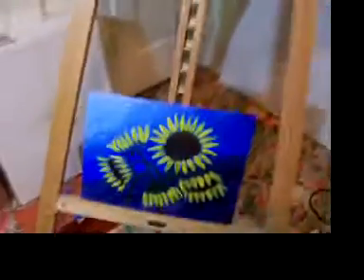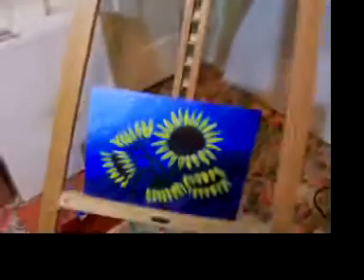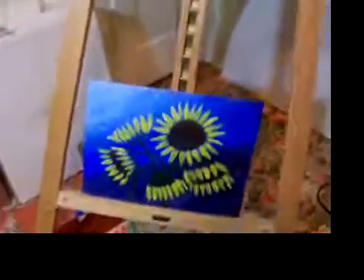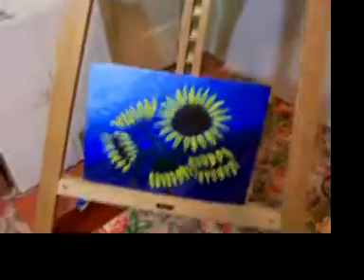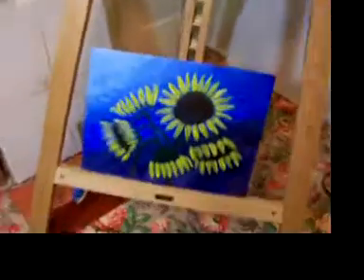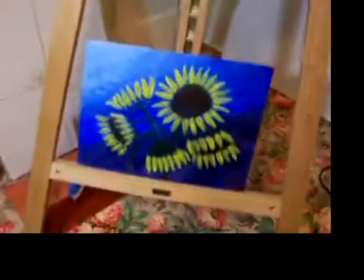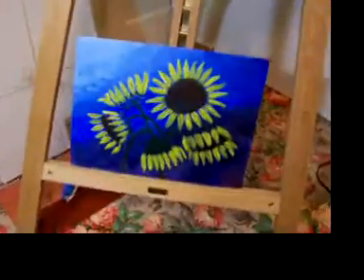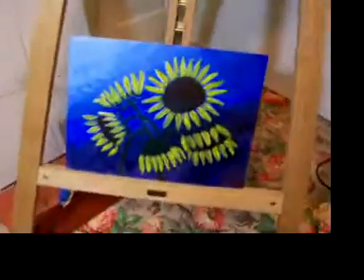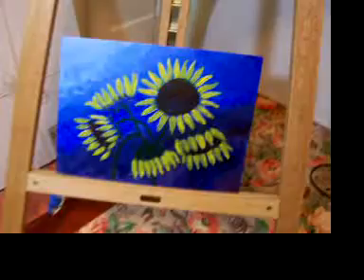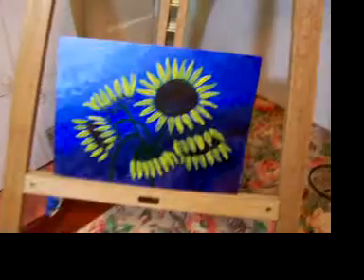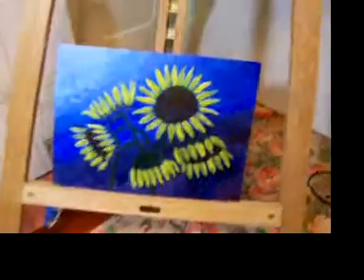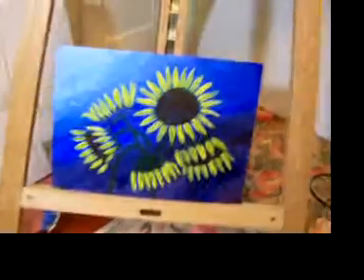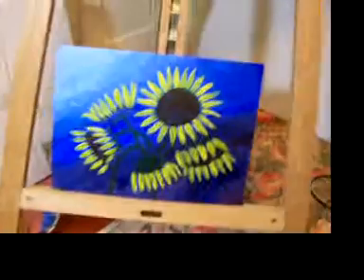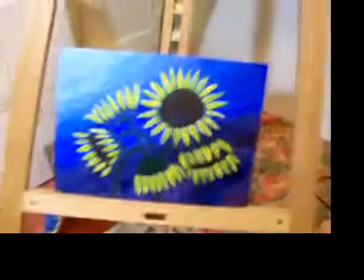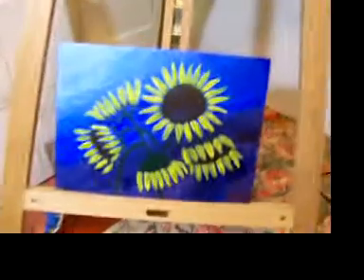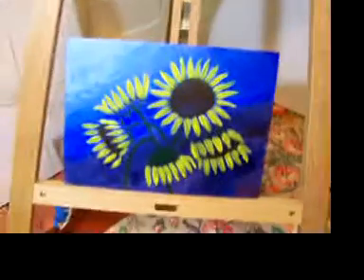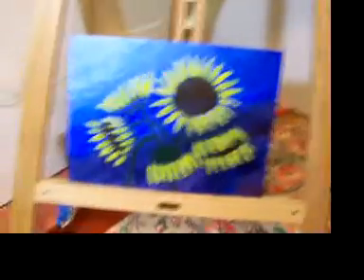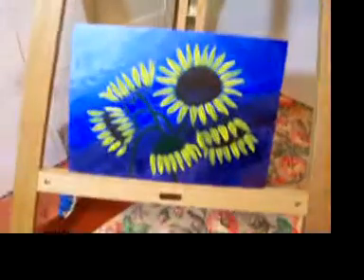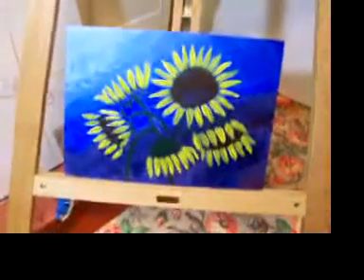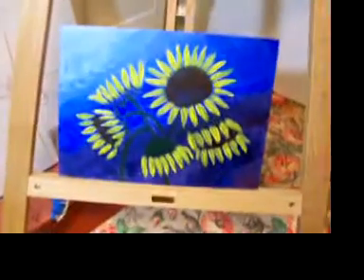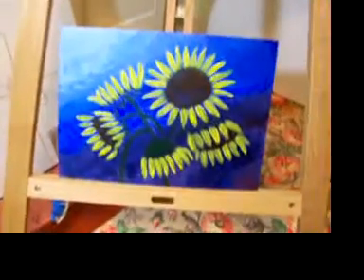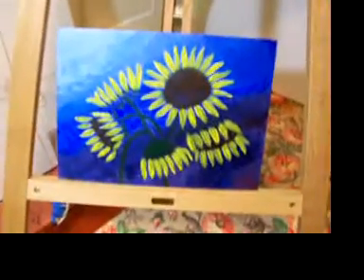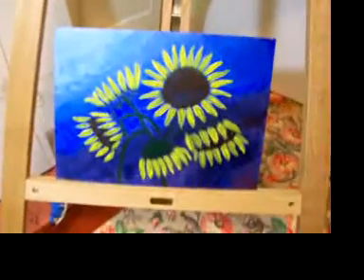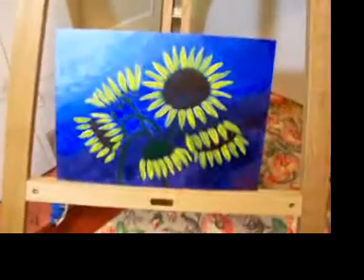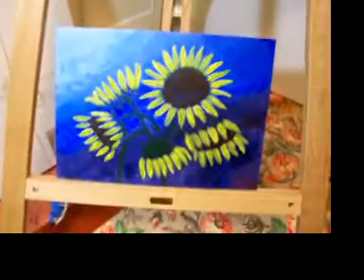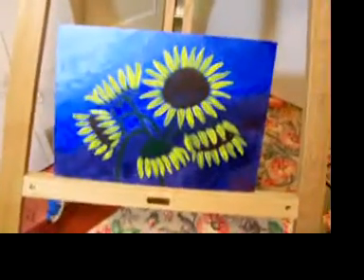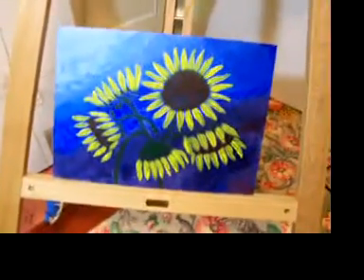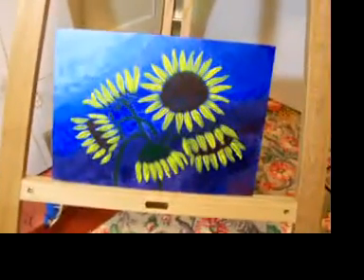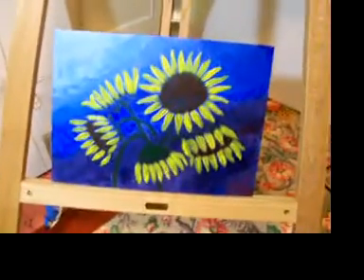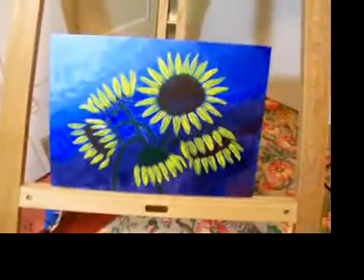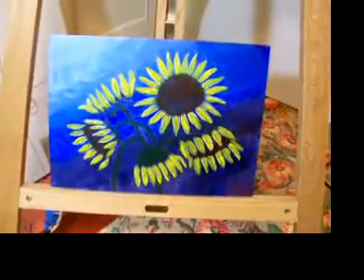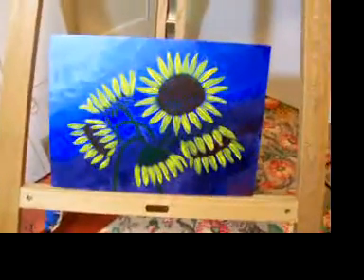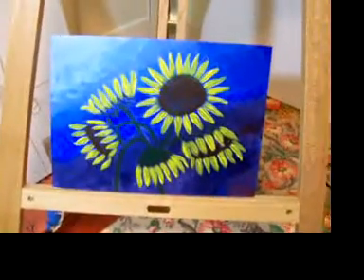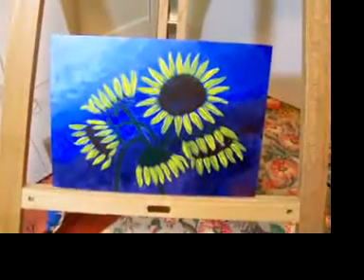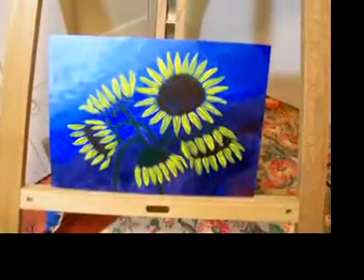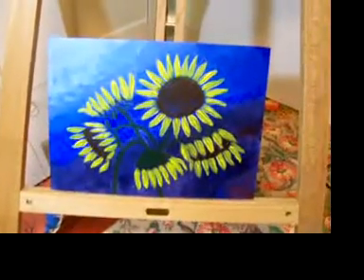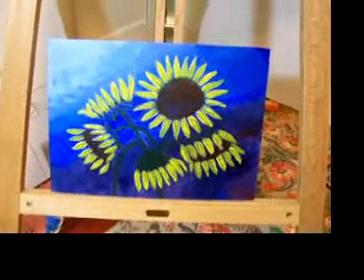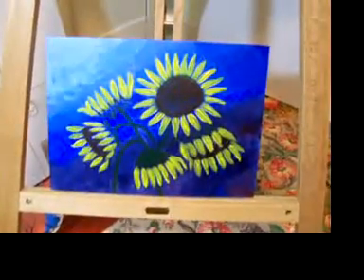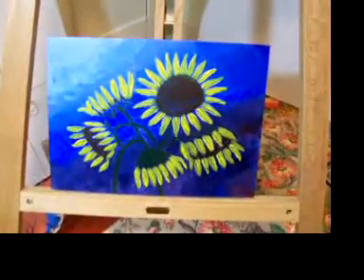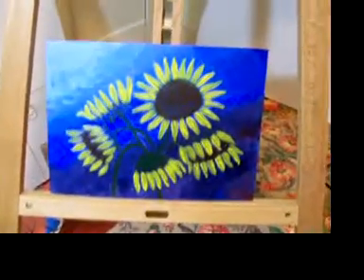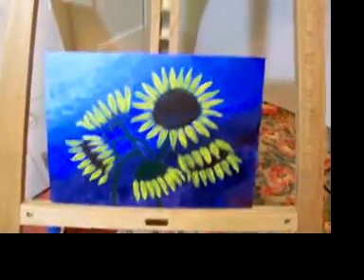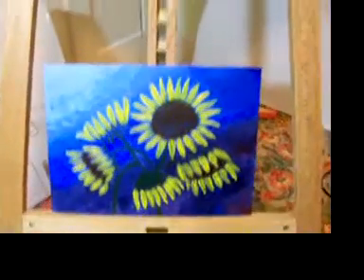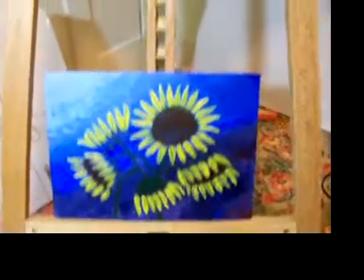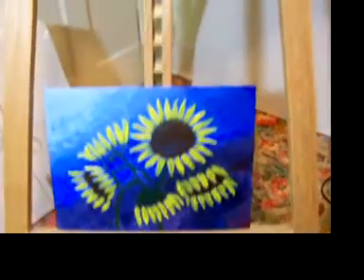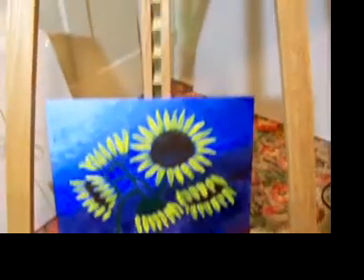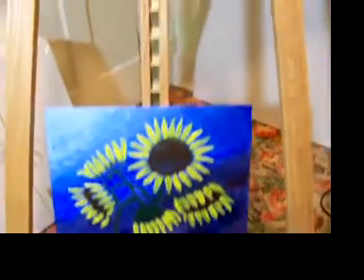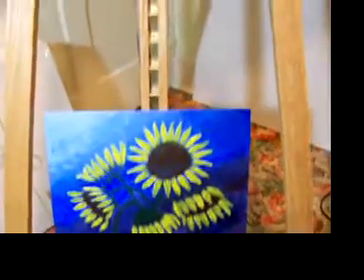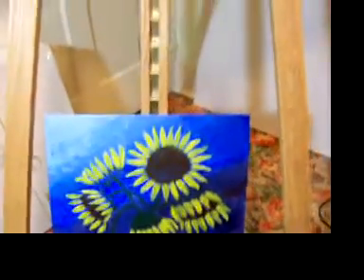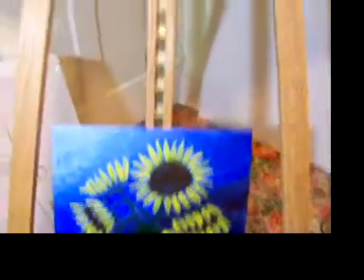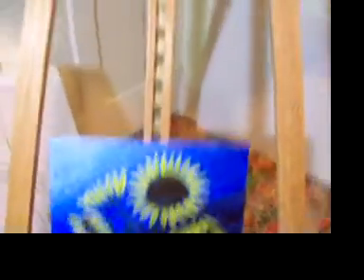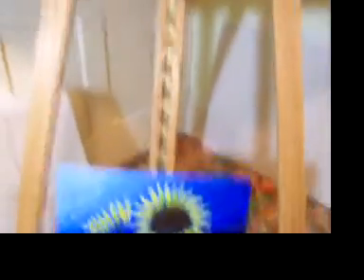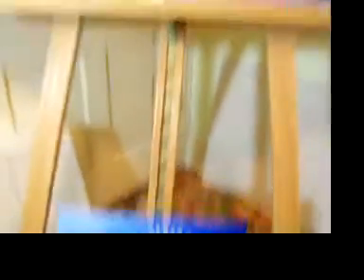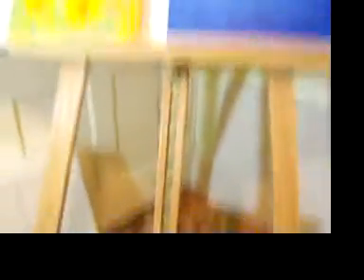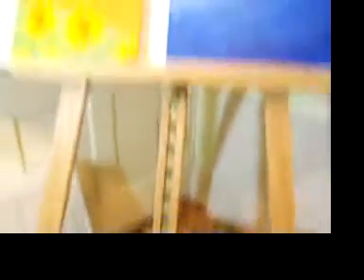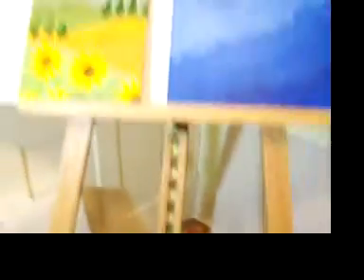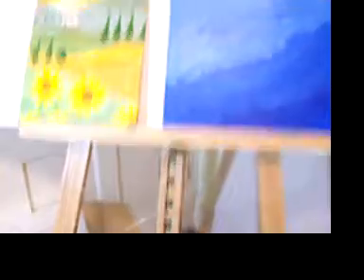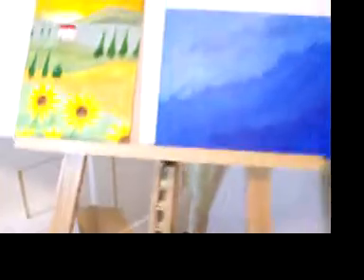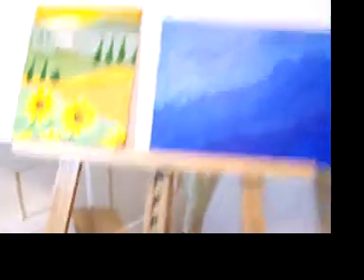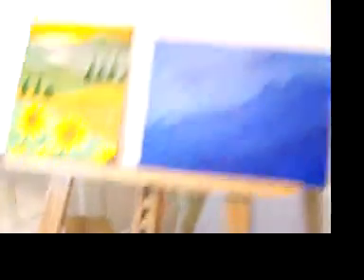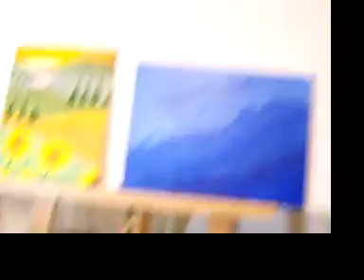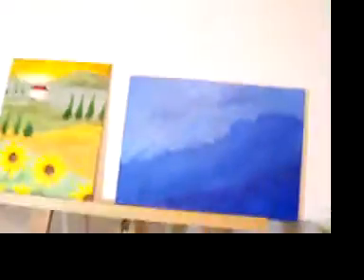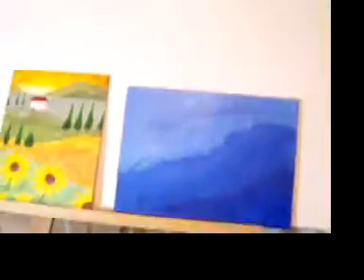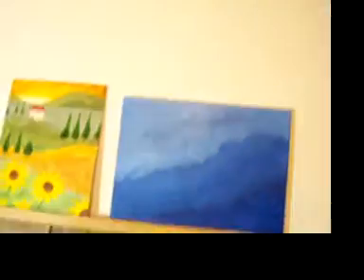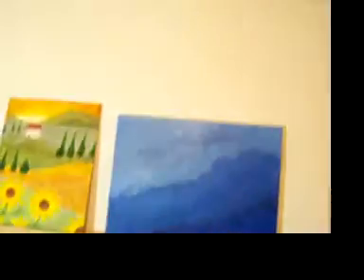I'm working on a sunflower painting, really intense bright colors down there. And there's my easel.